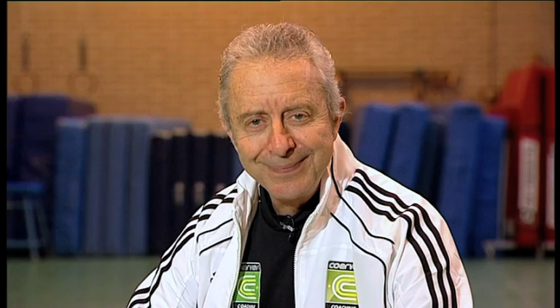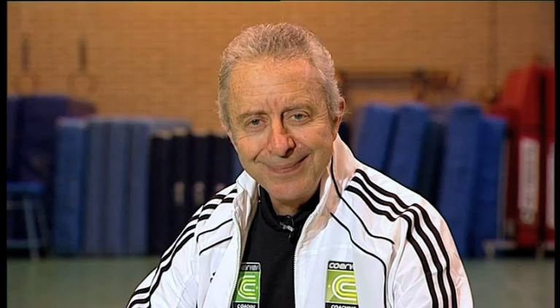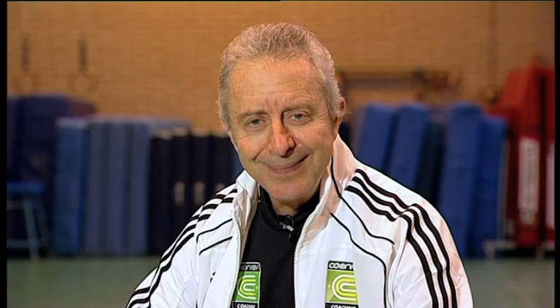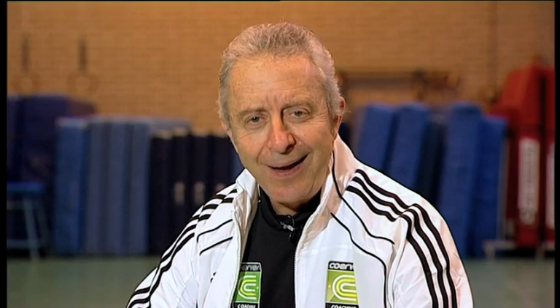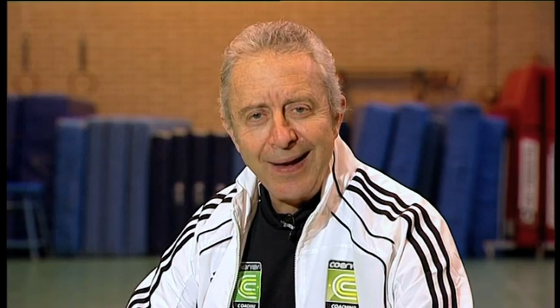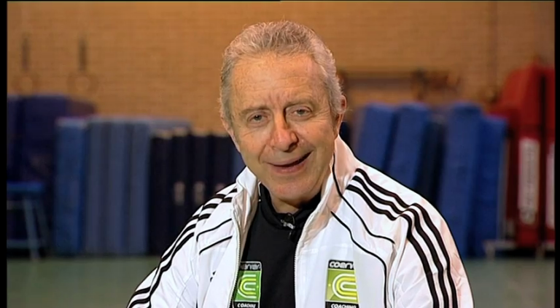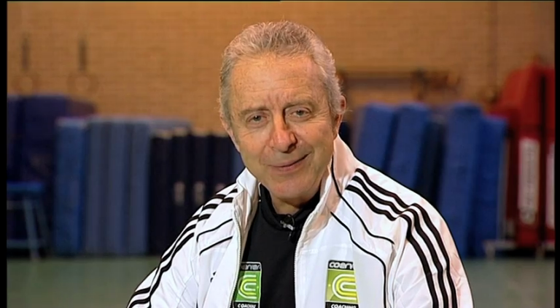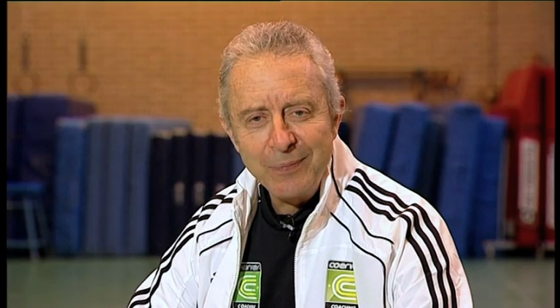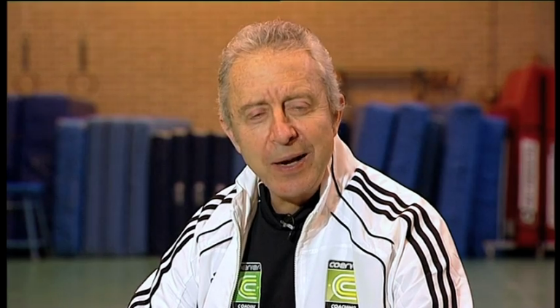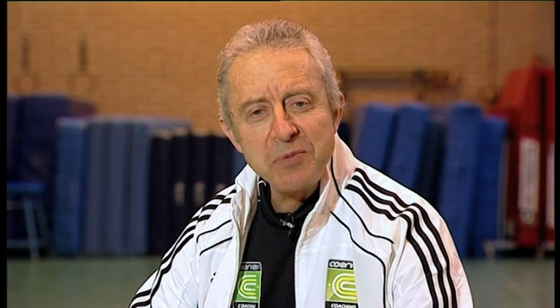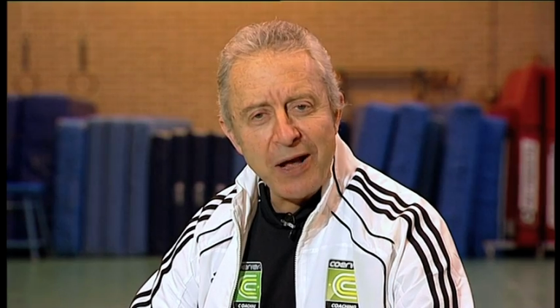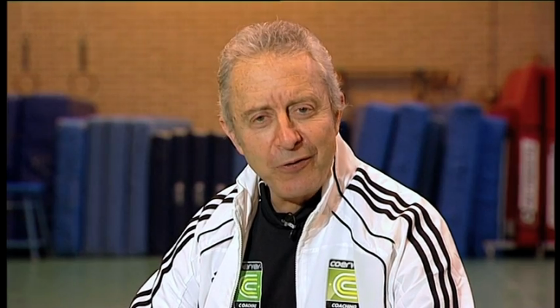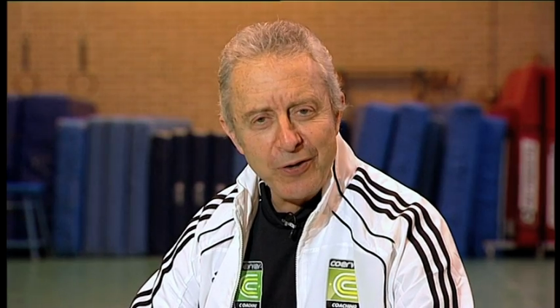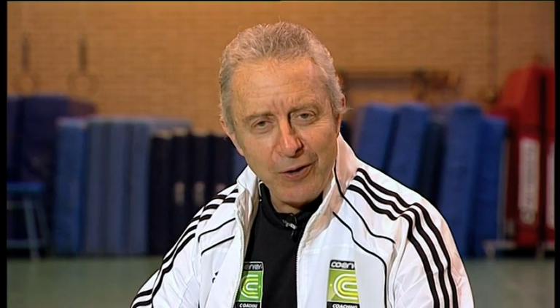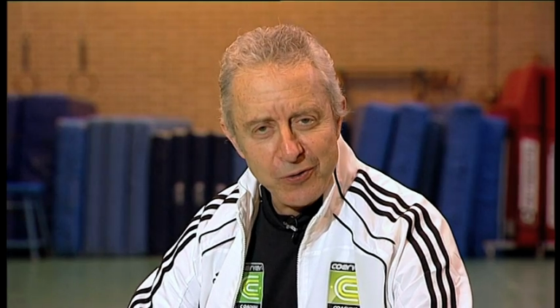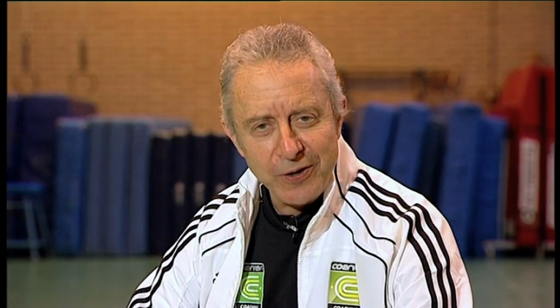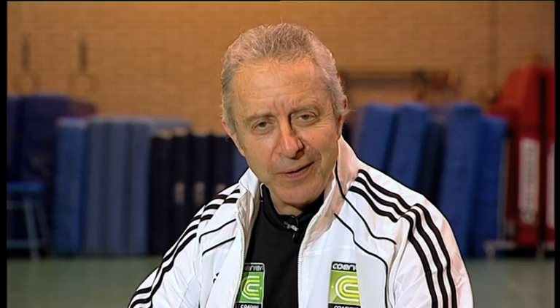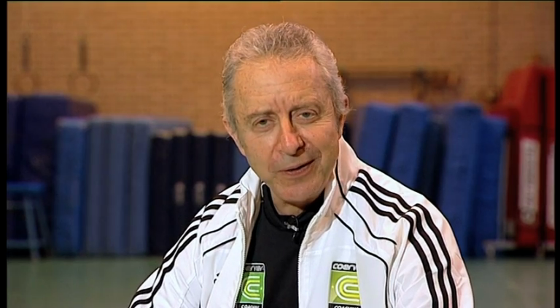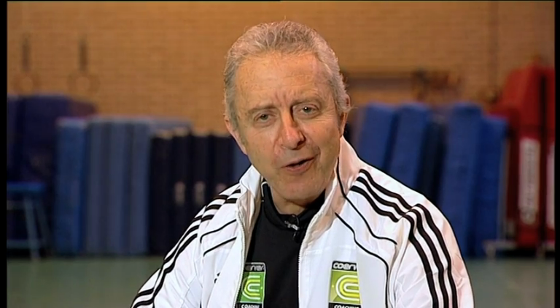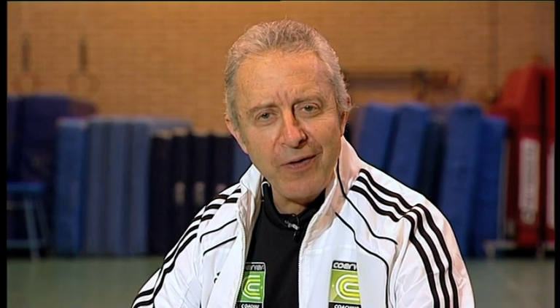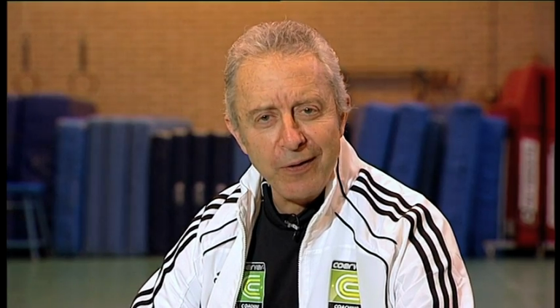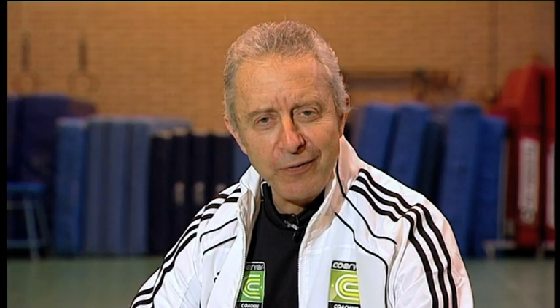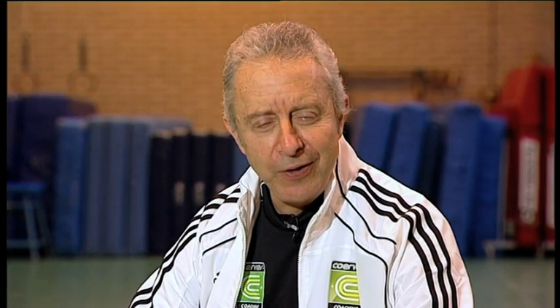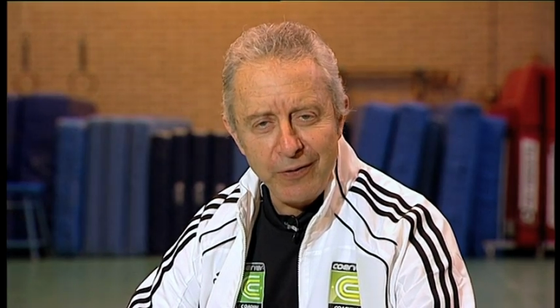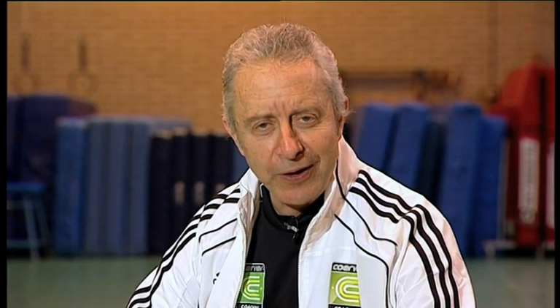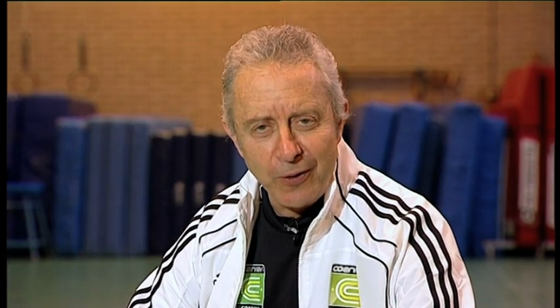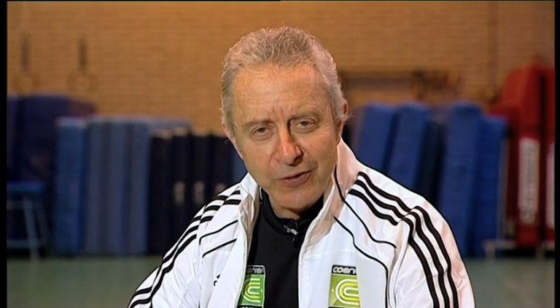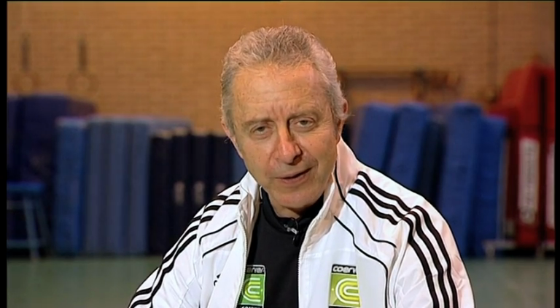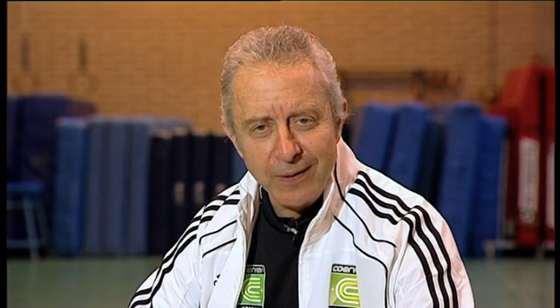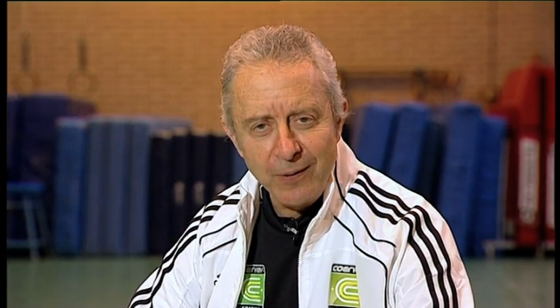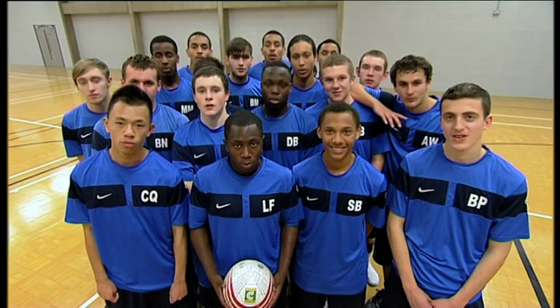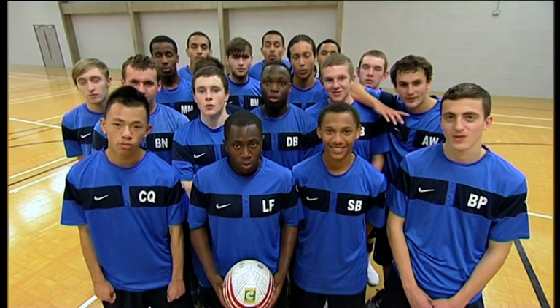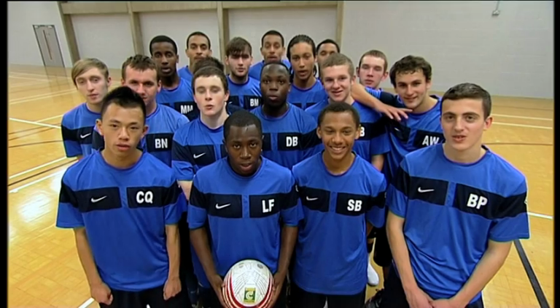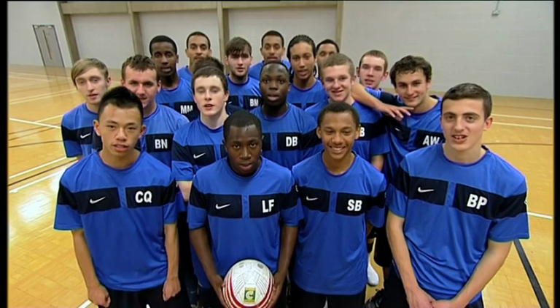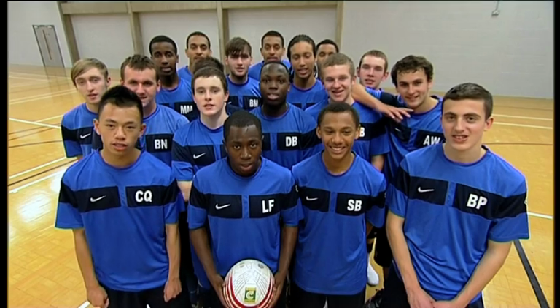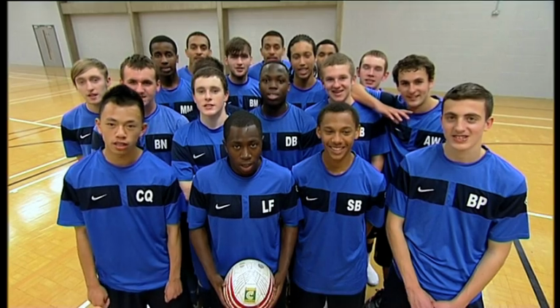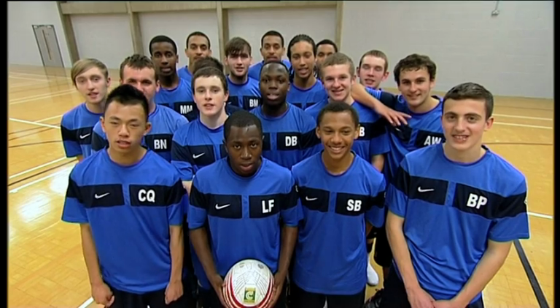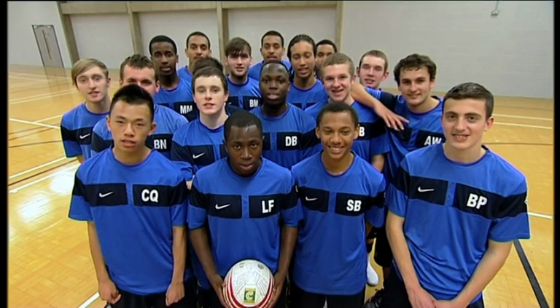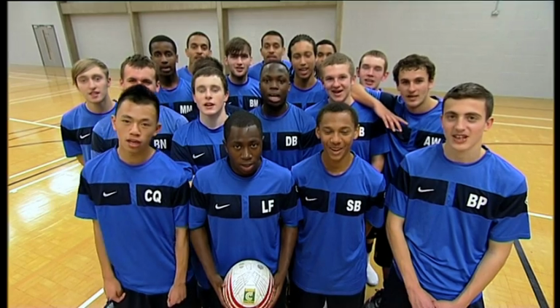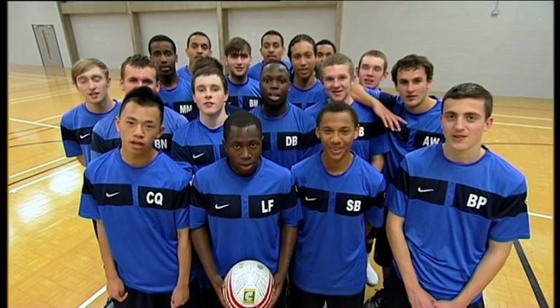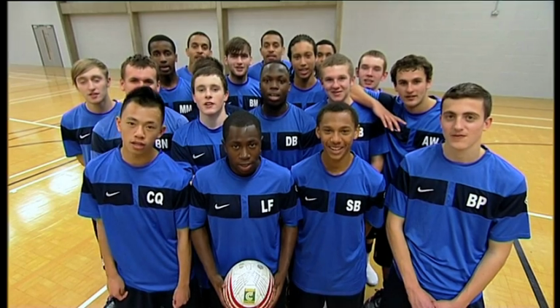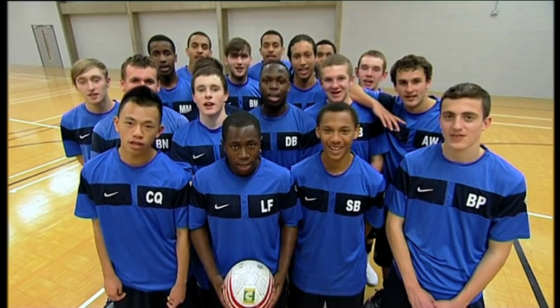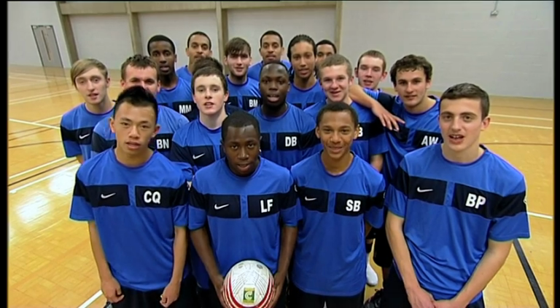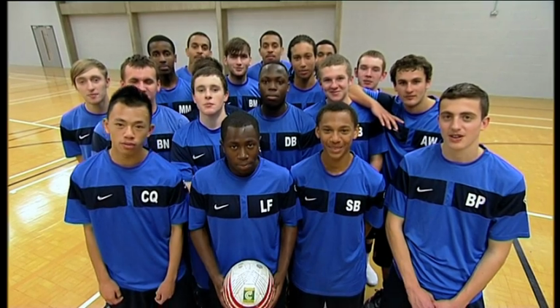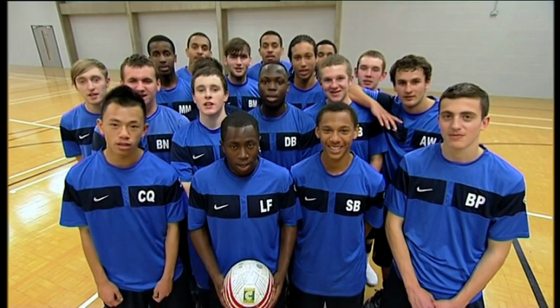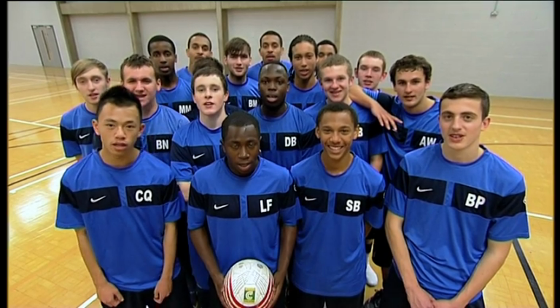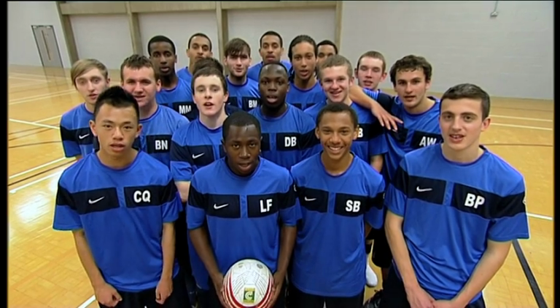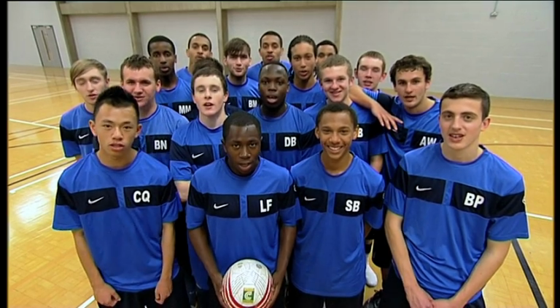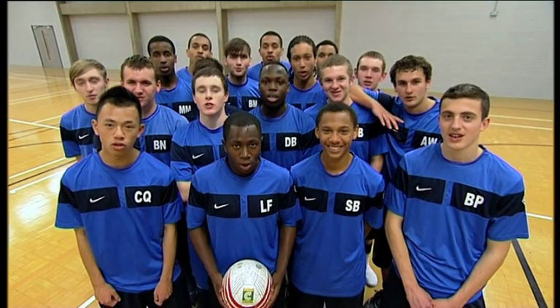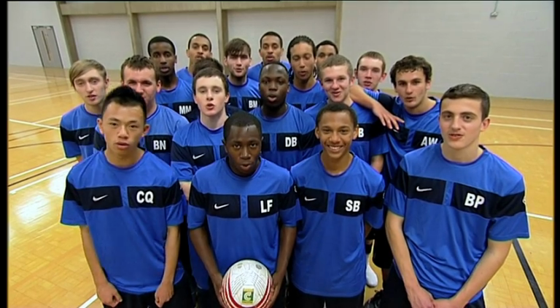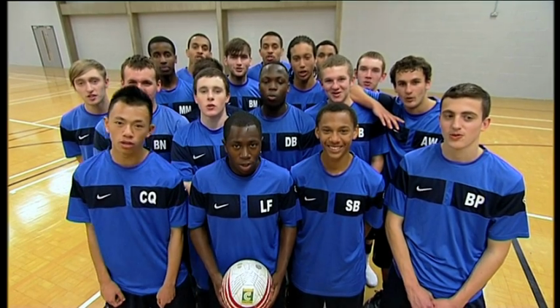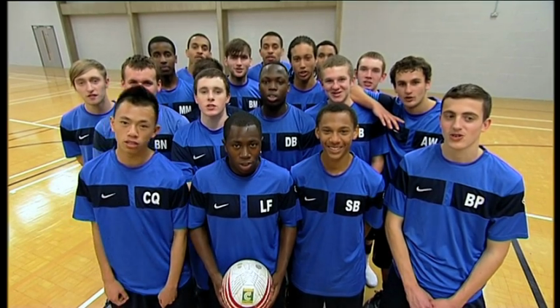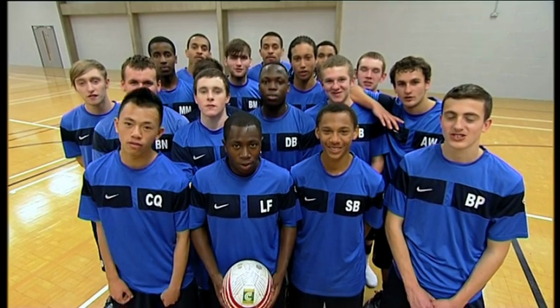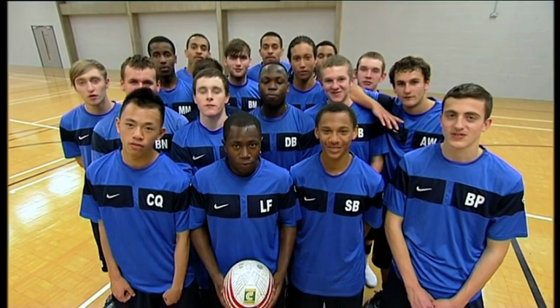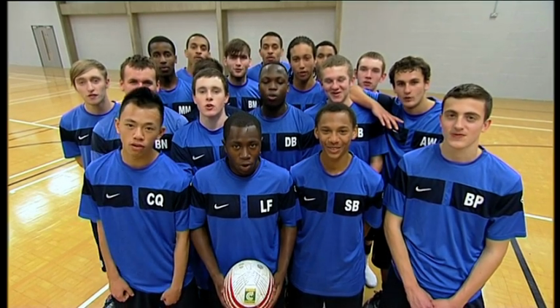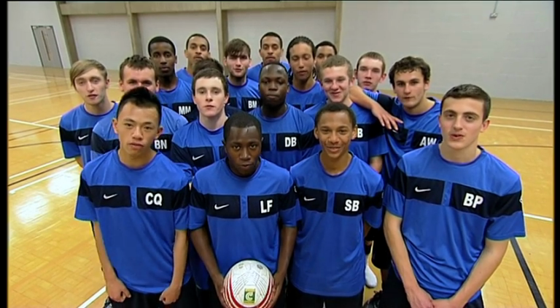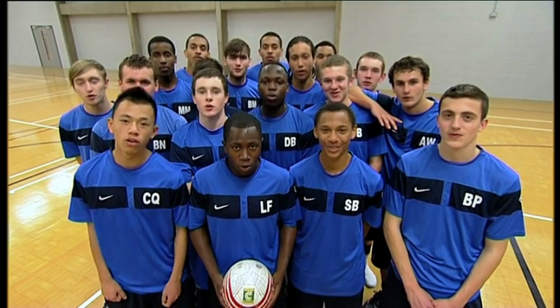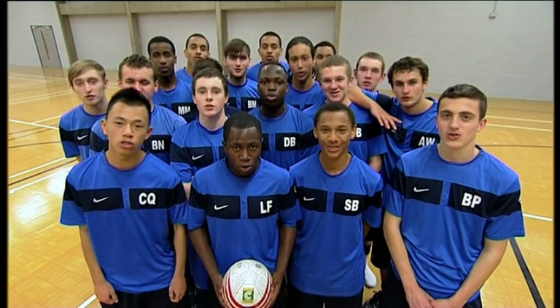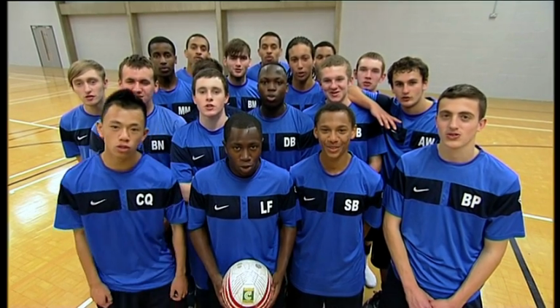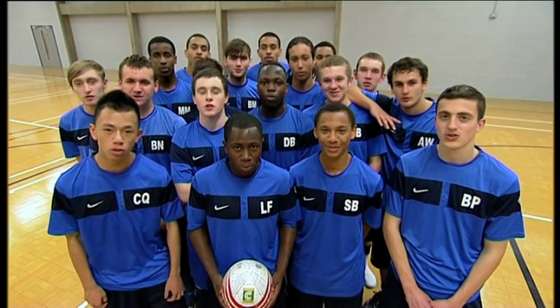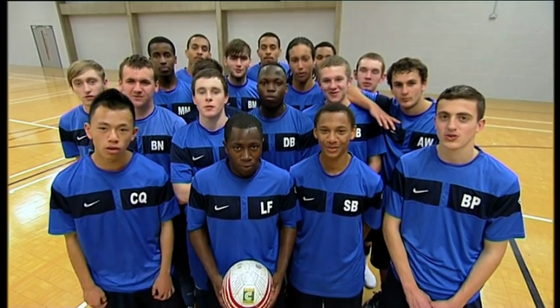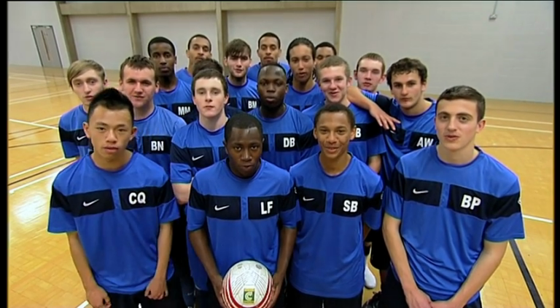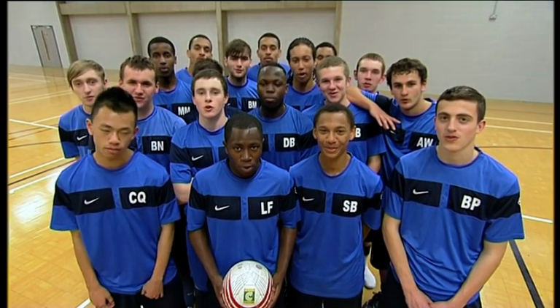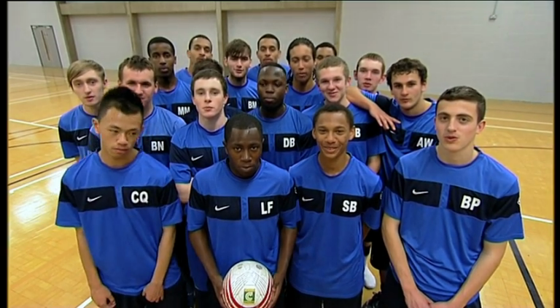Hi, my name is Alfred Galustian, co-founder of Curva Coaching. We're Saints Count Academy and you're watching 4-4-2 Performance.